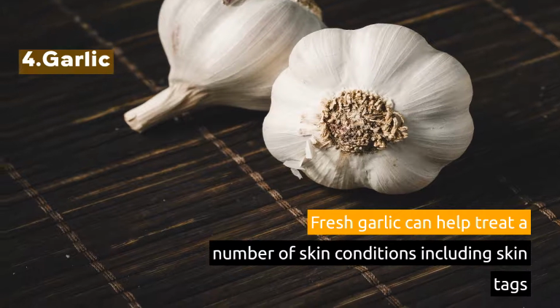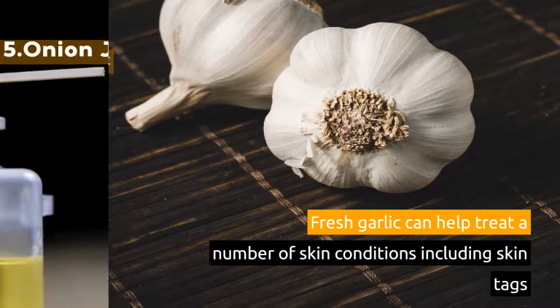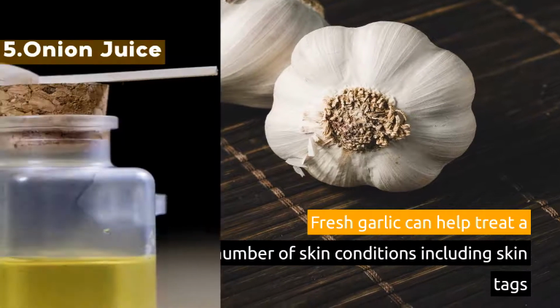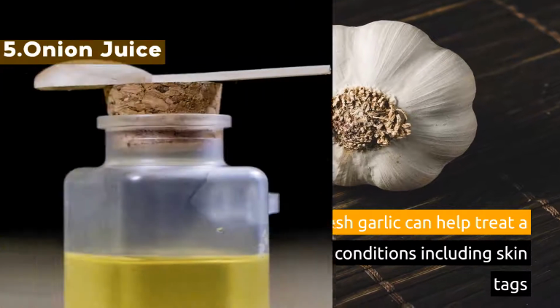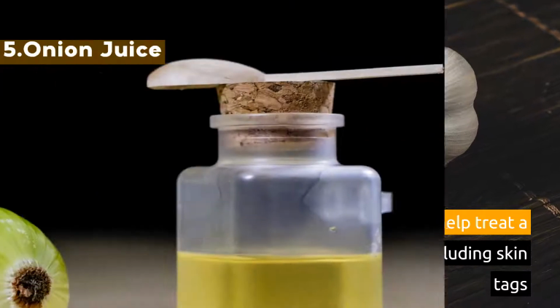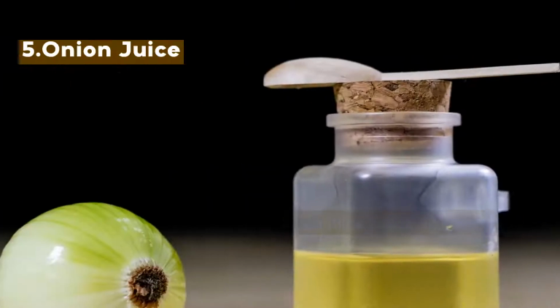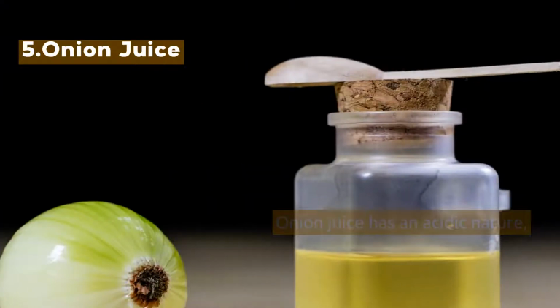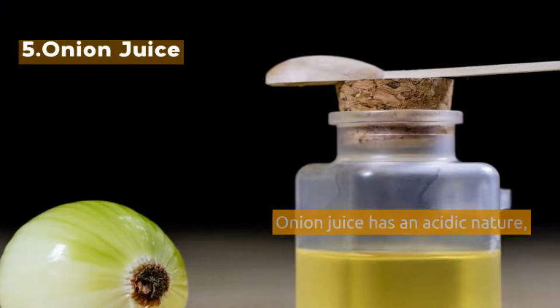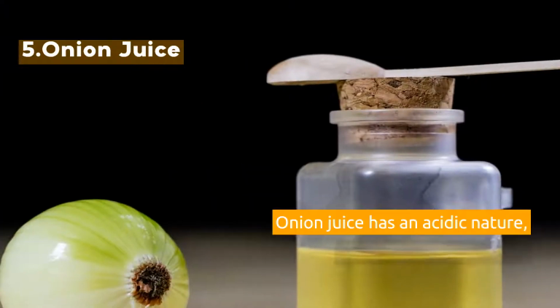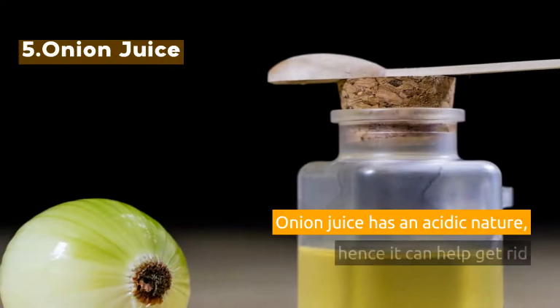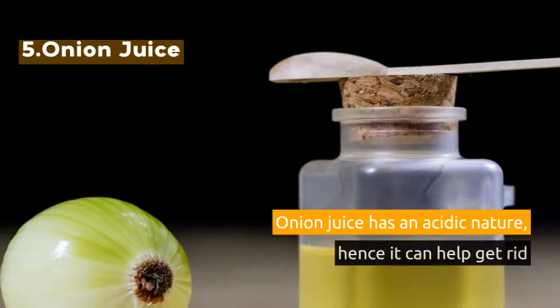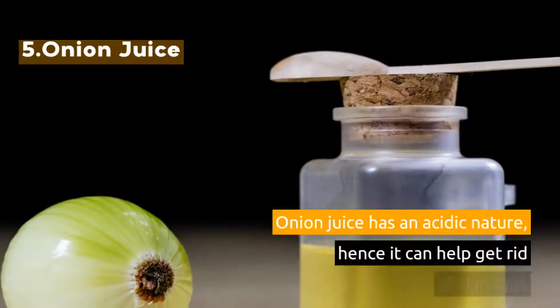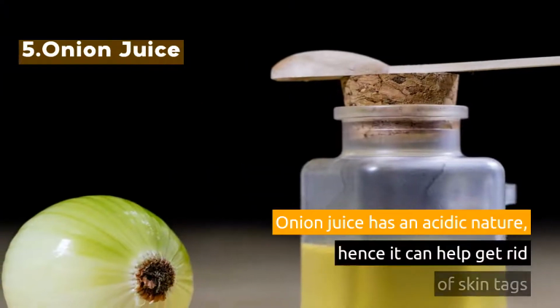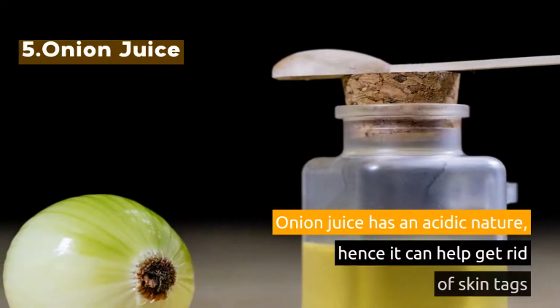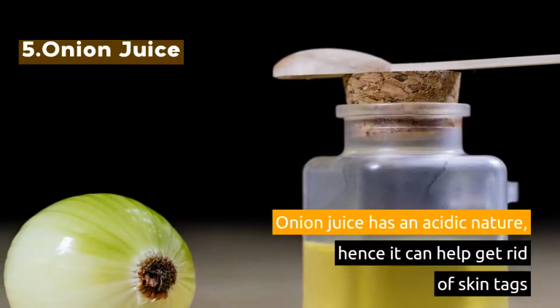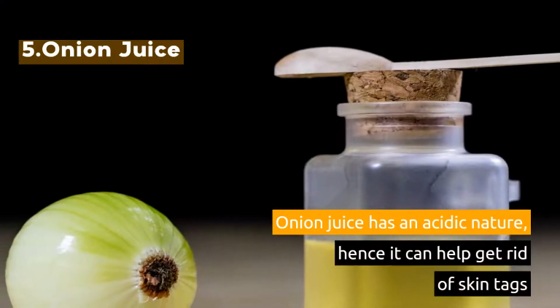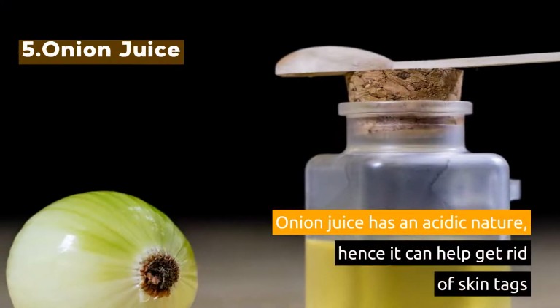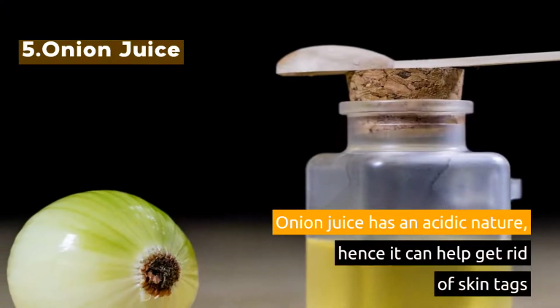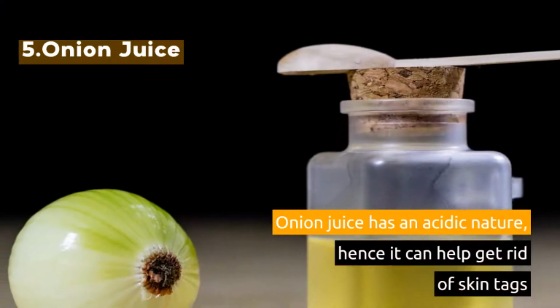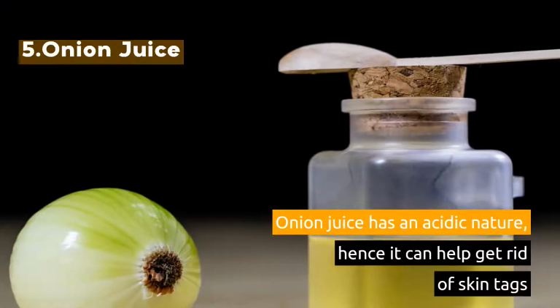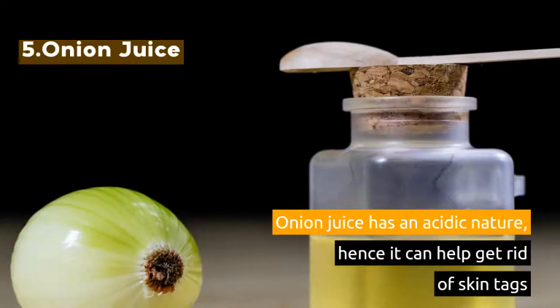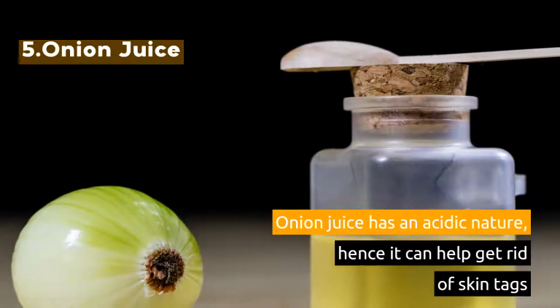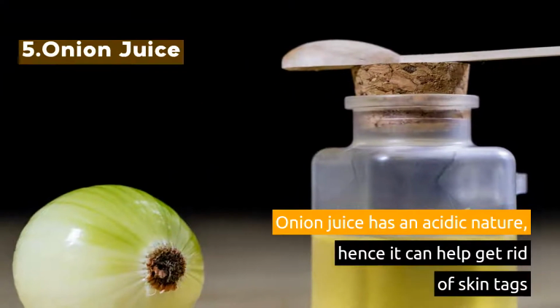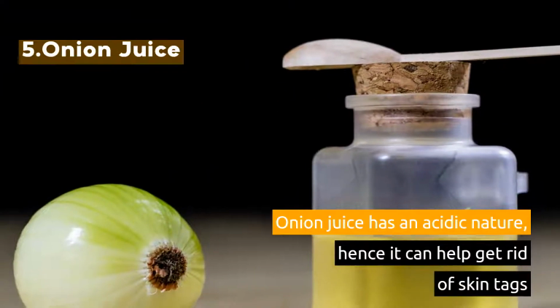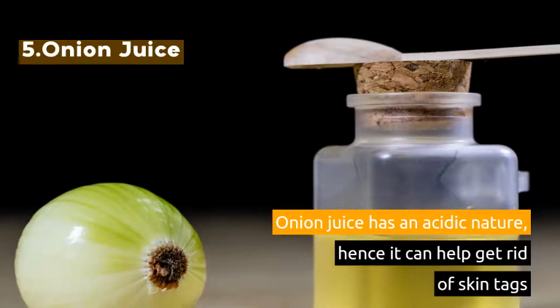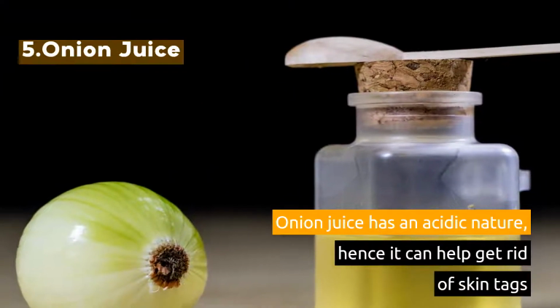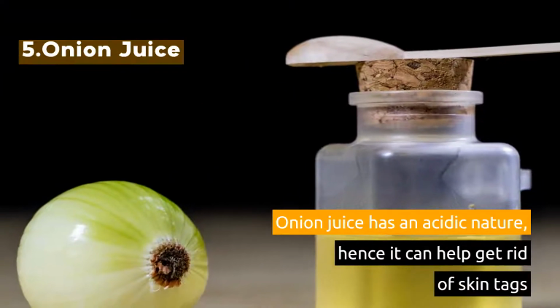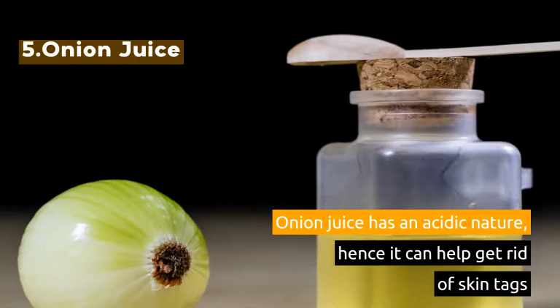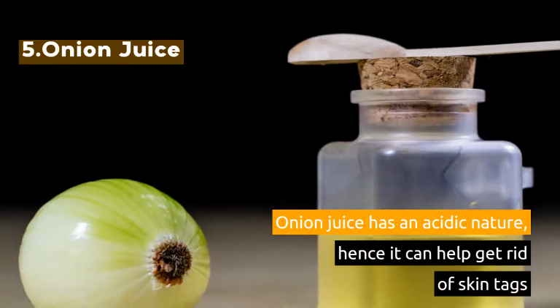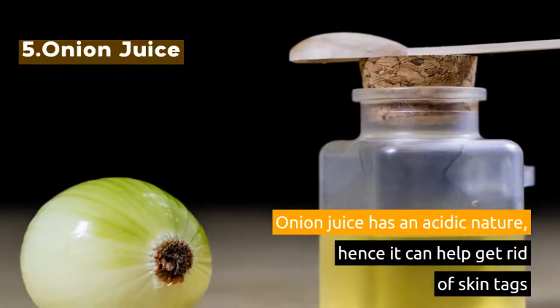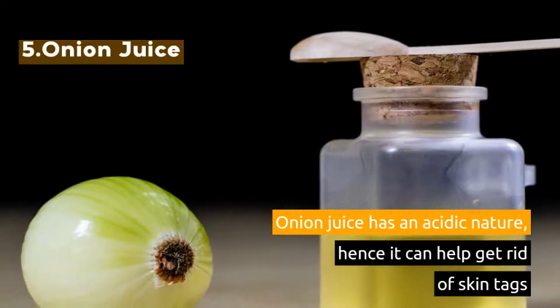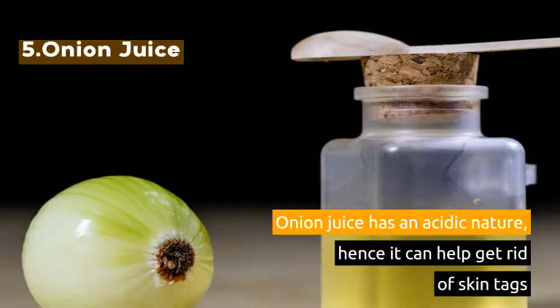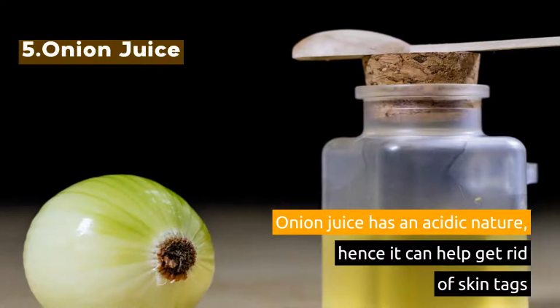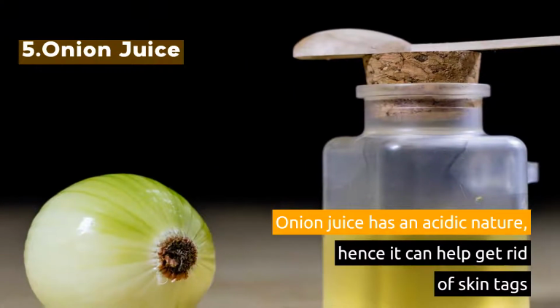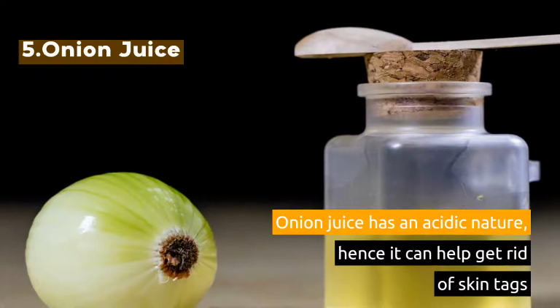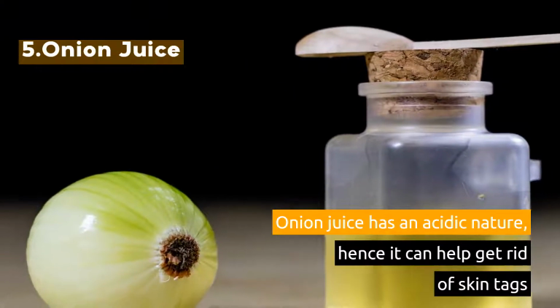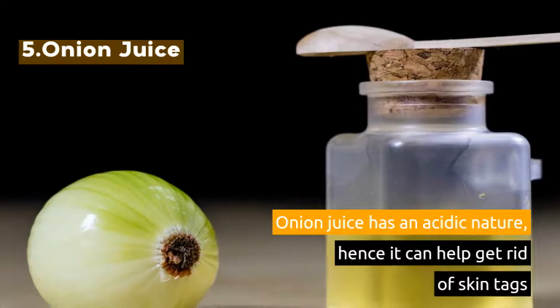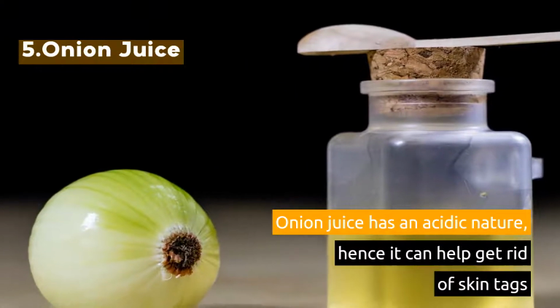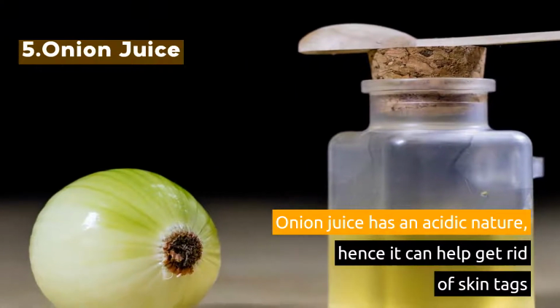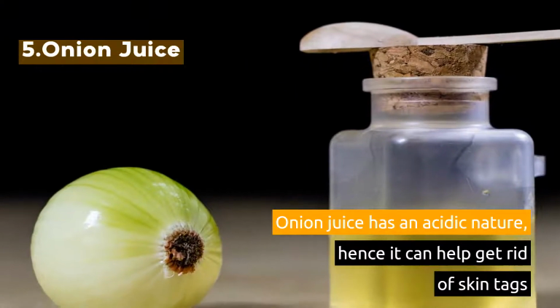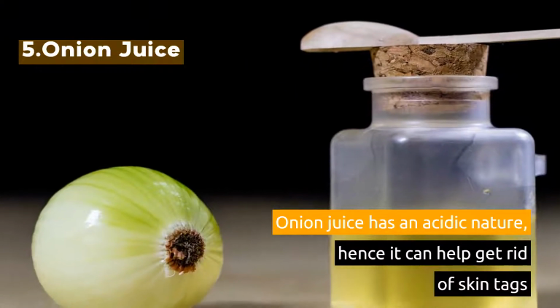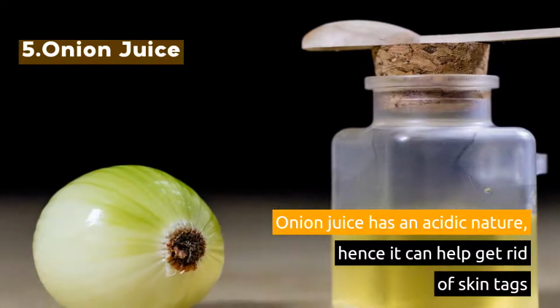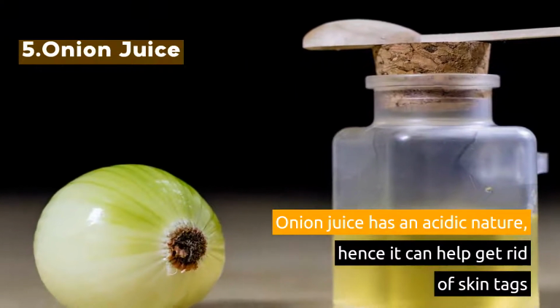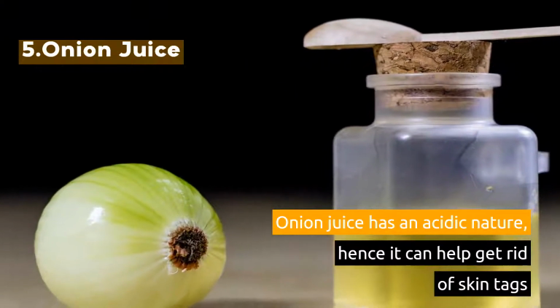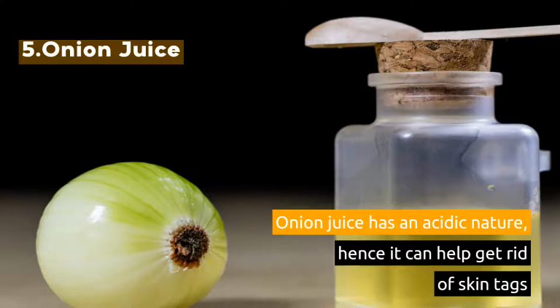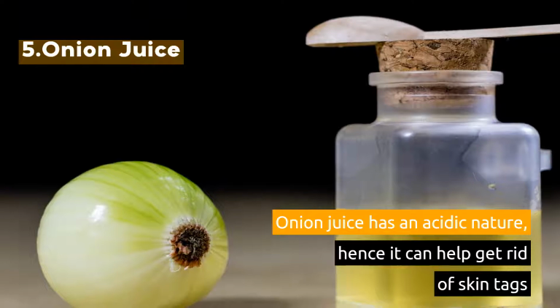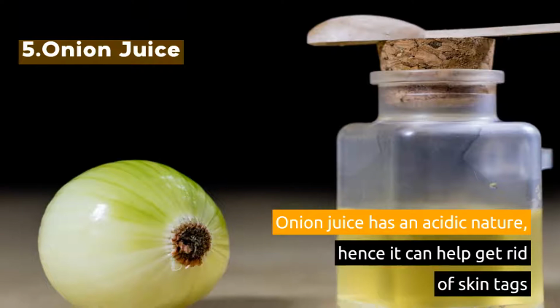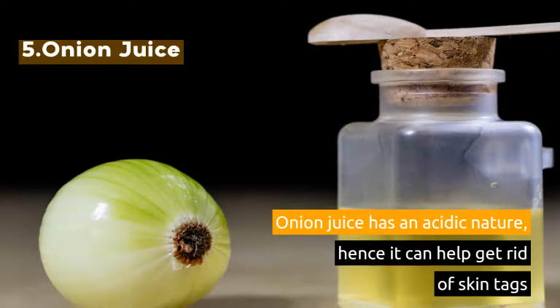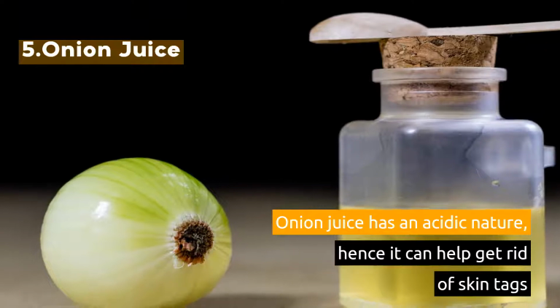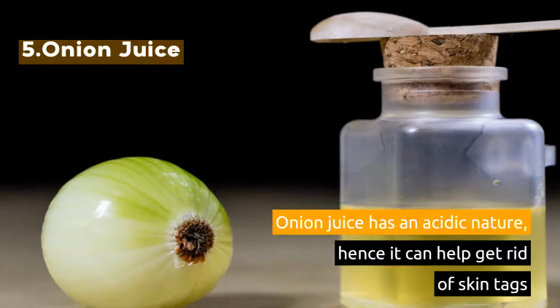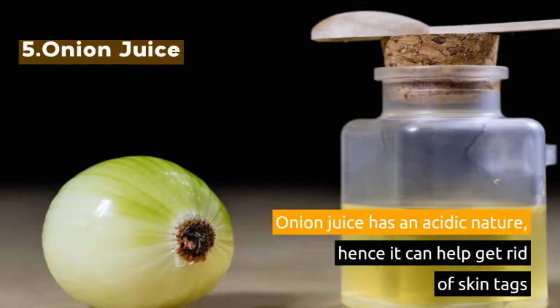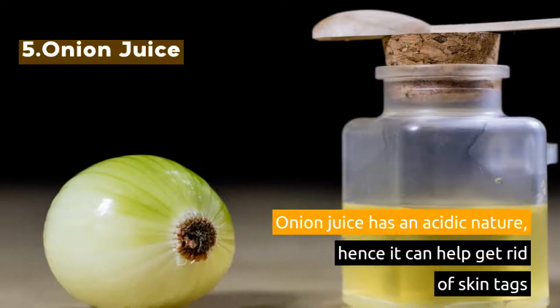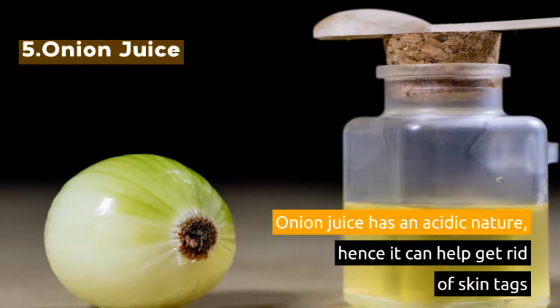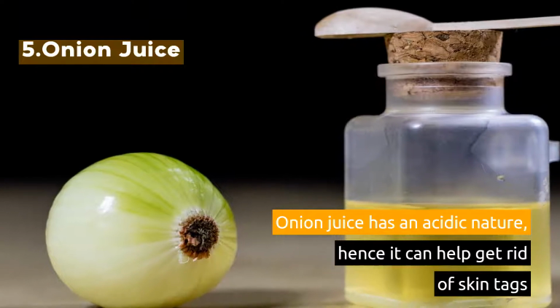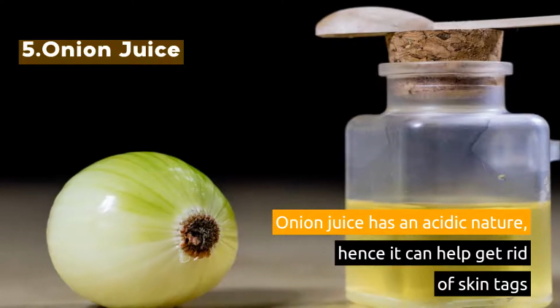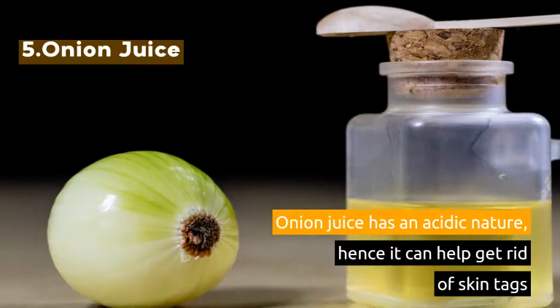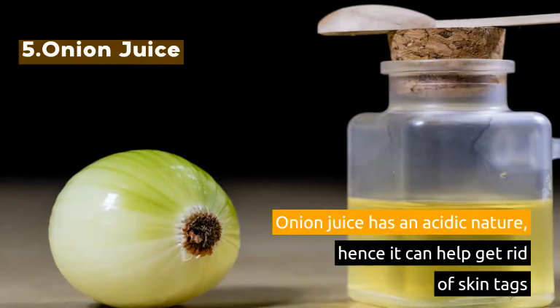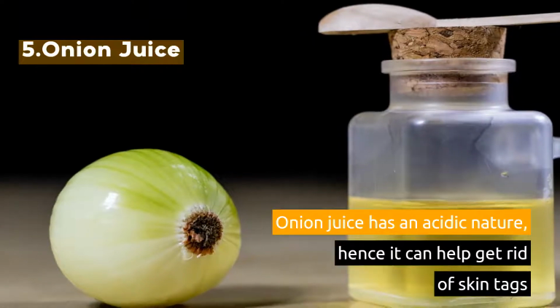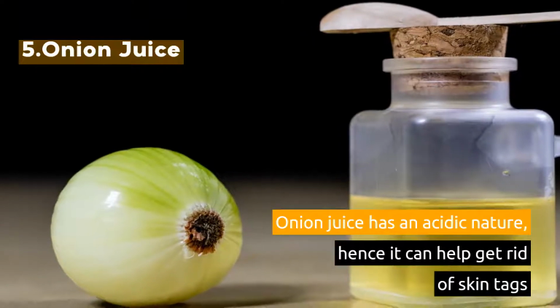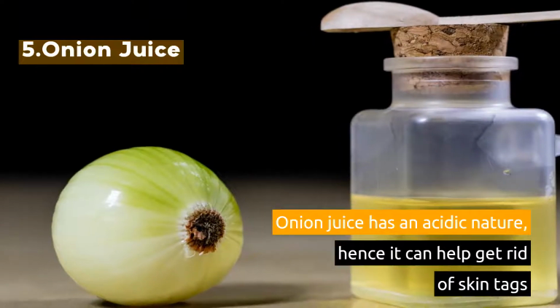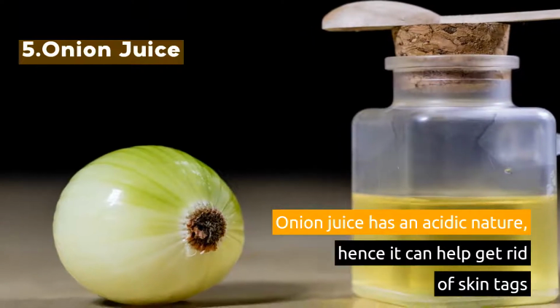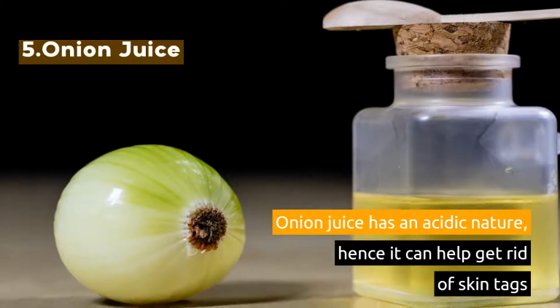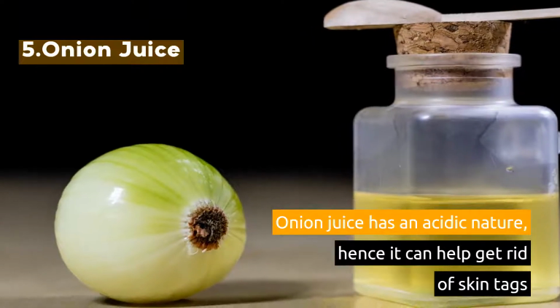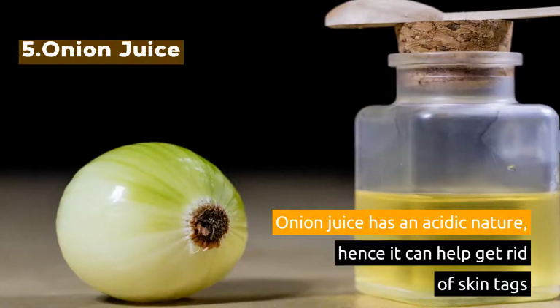5. Onion Juice. Onion juice has an acidic nature, hence it can help get rid of skin tags.